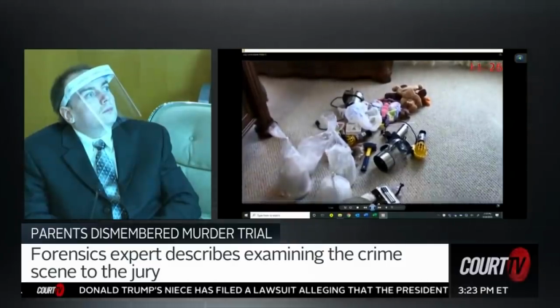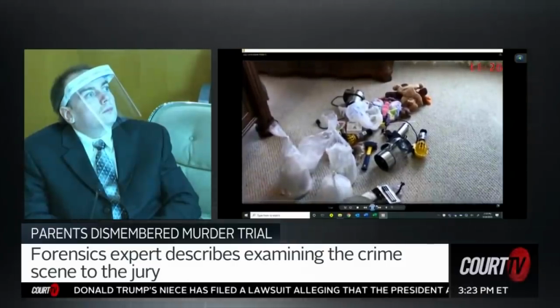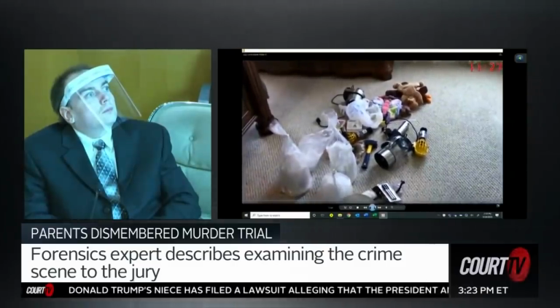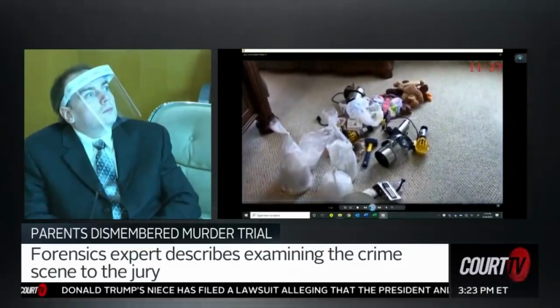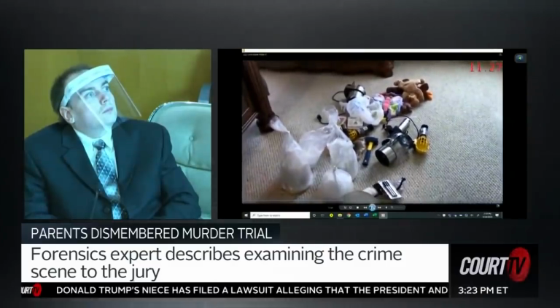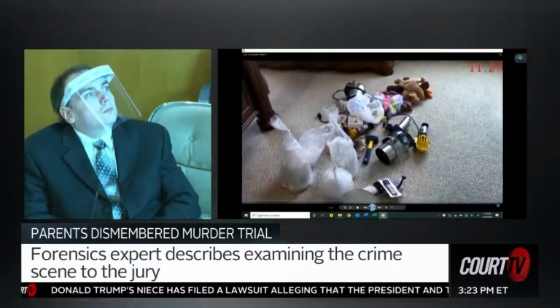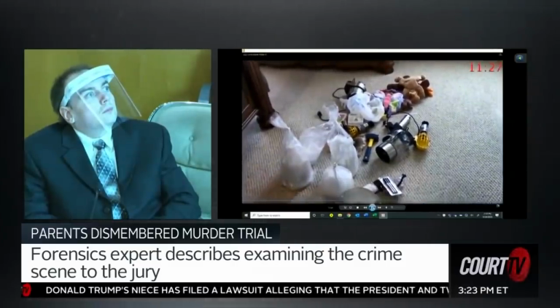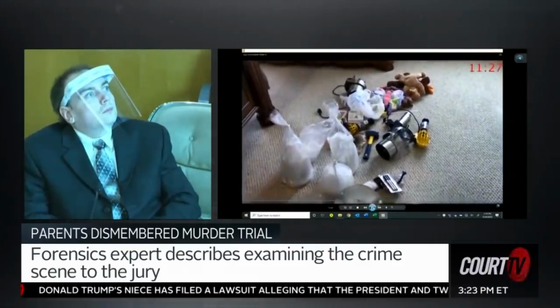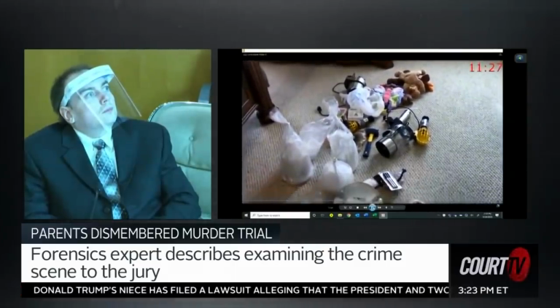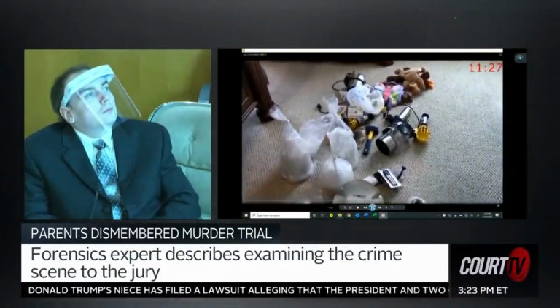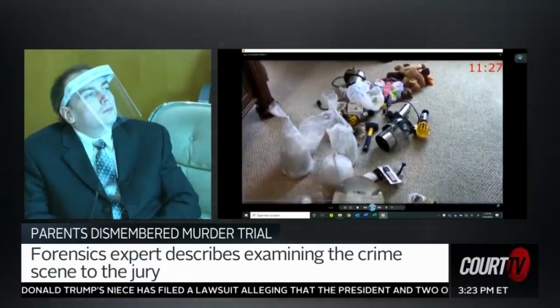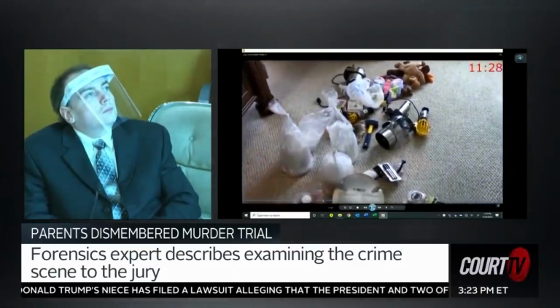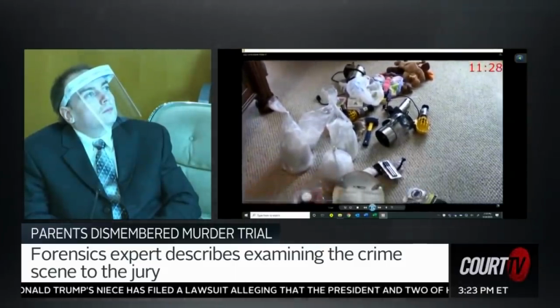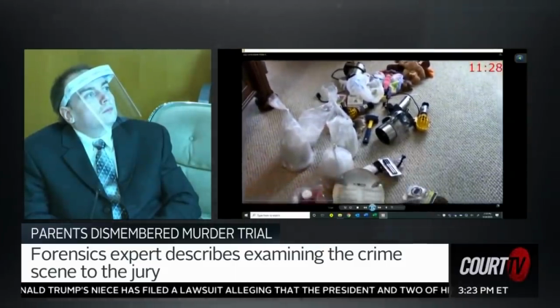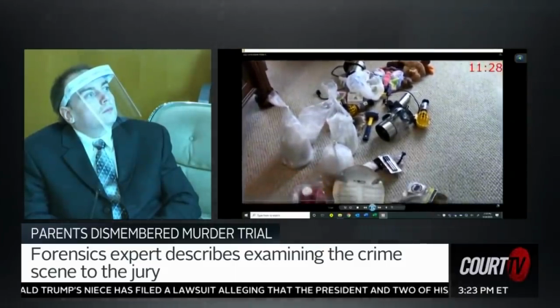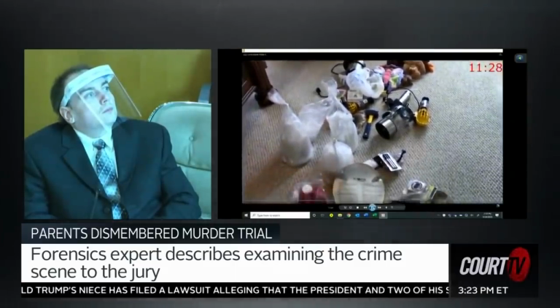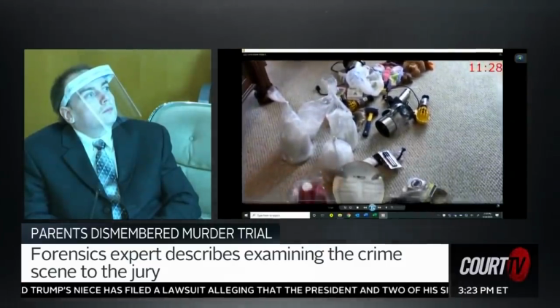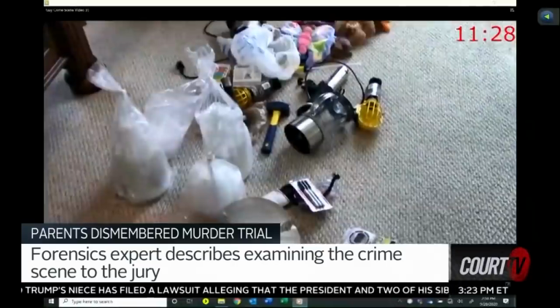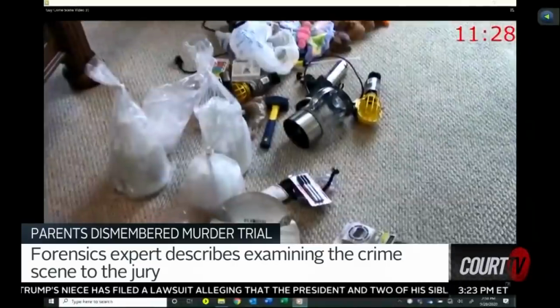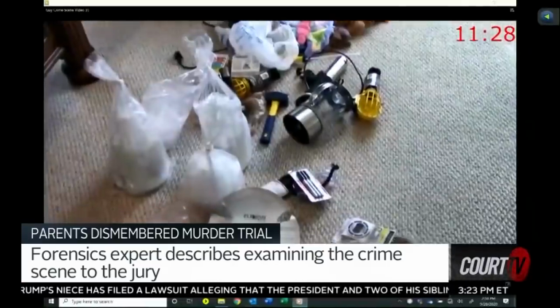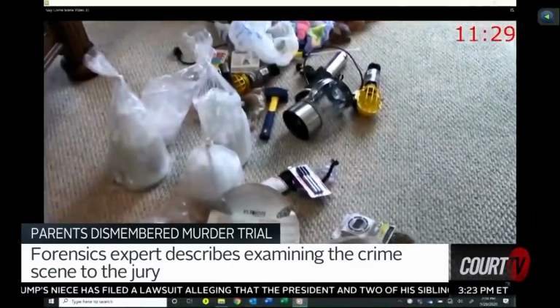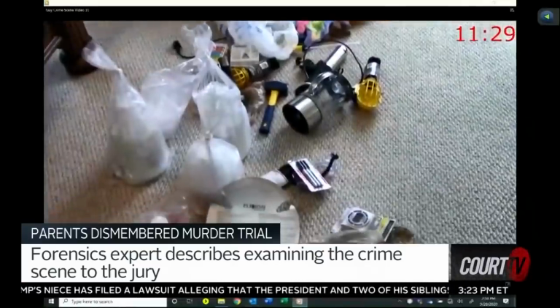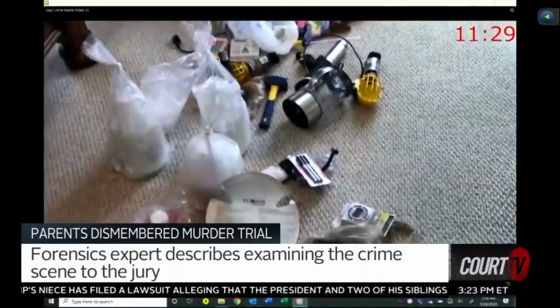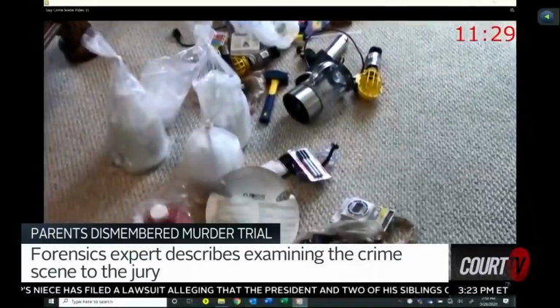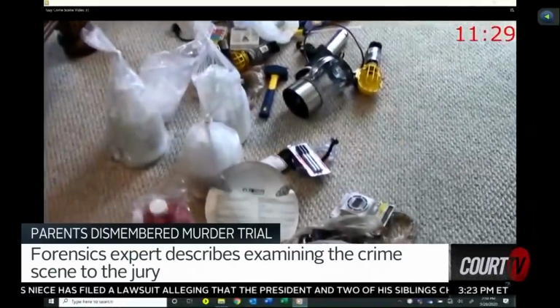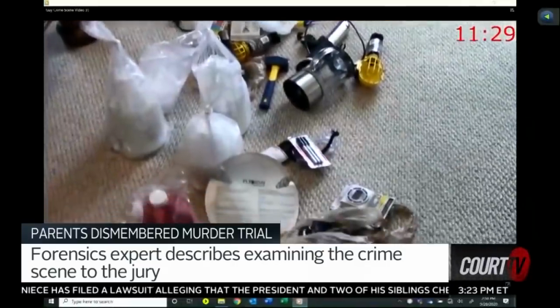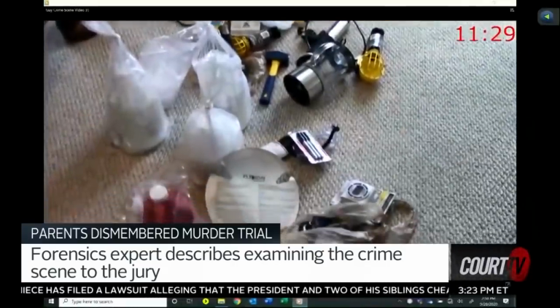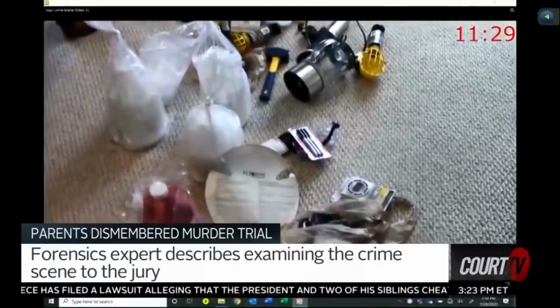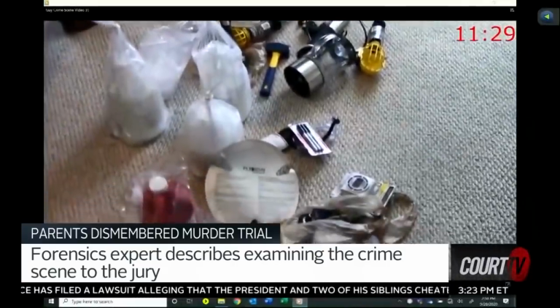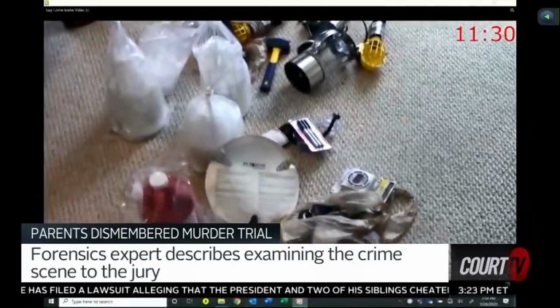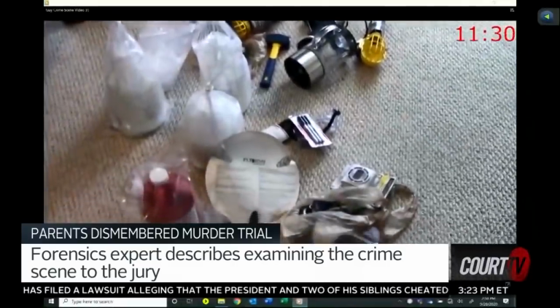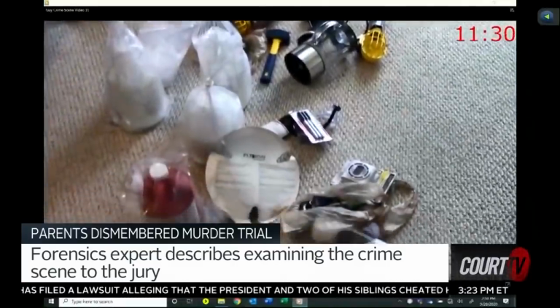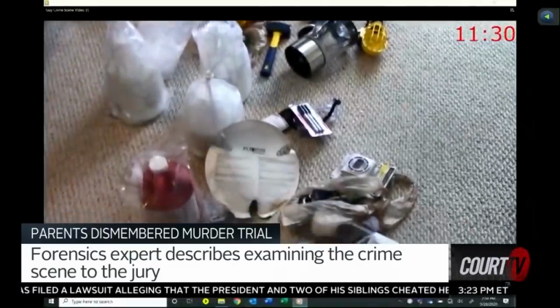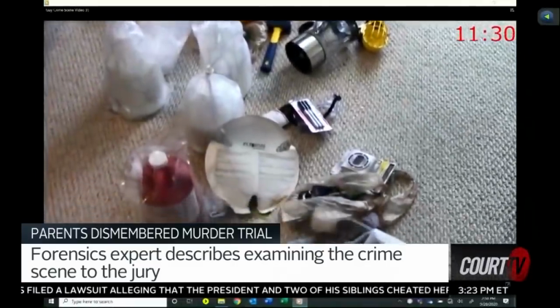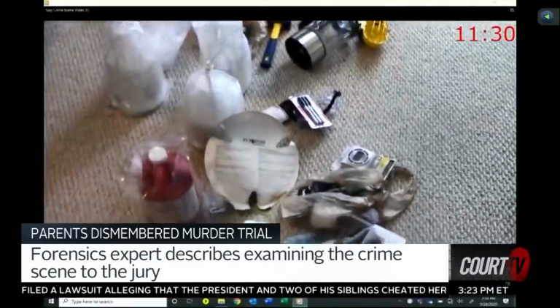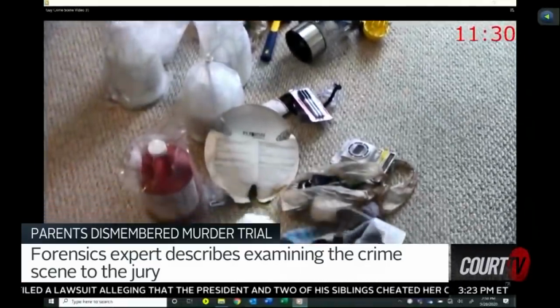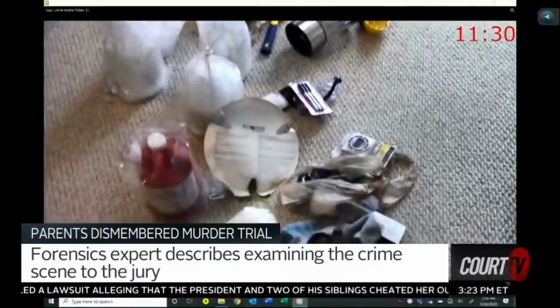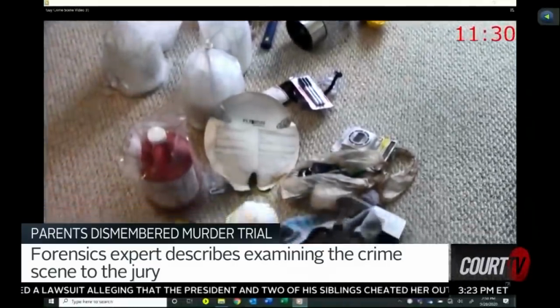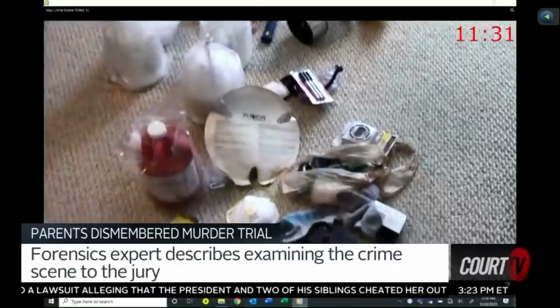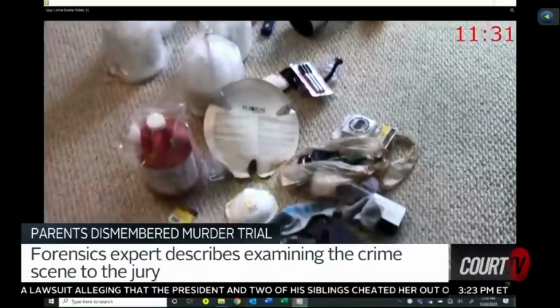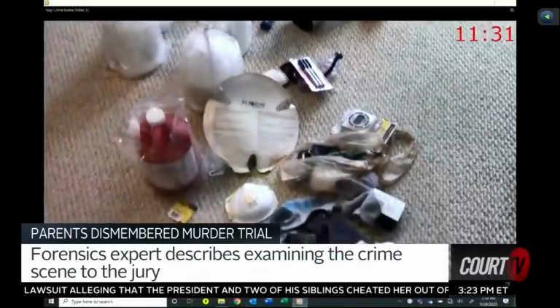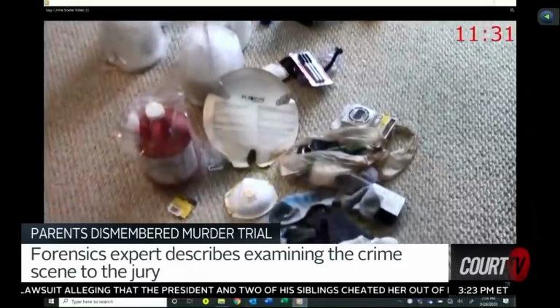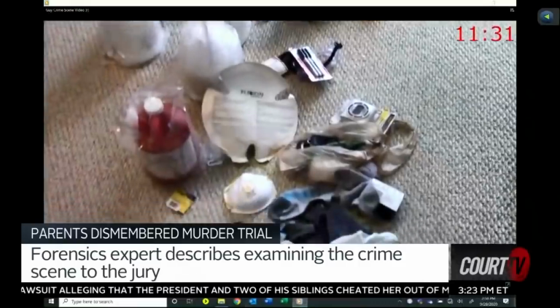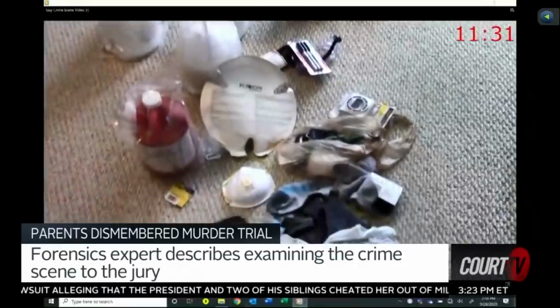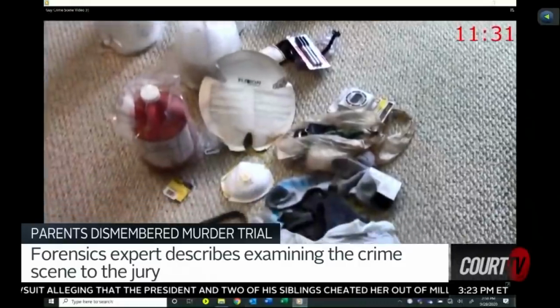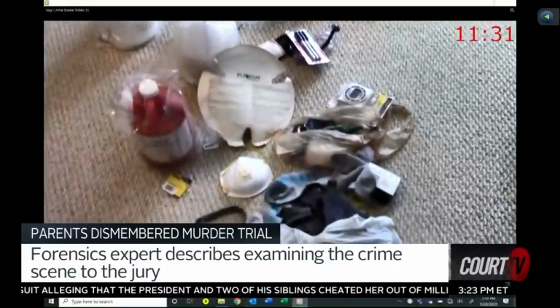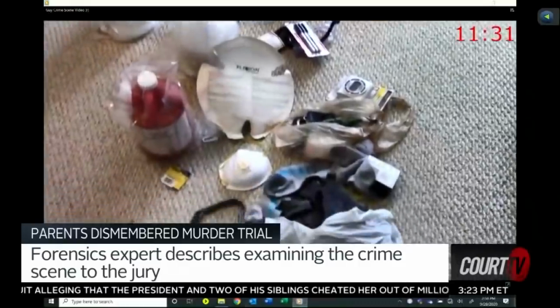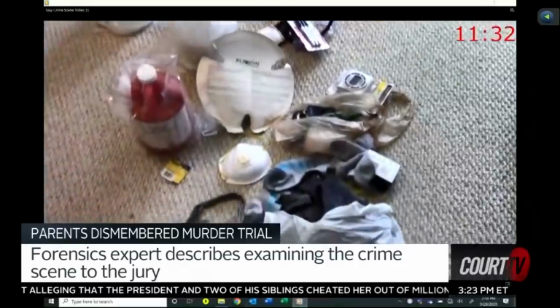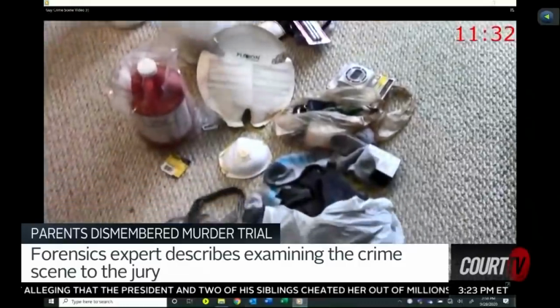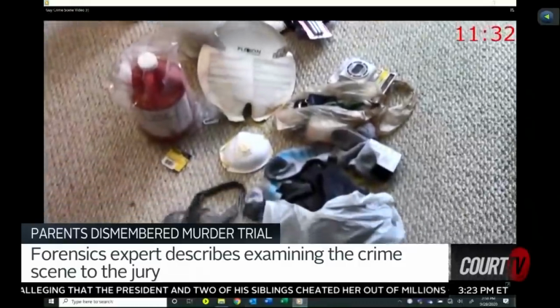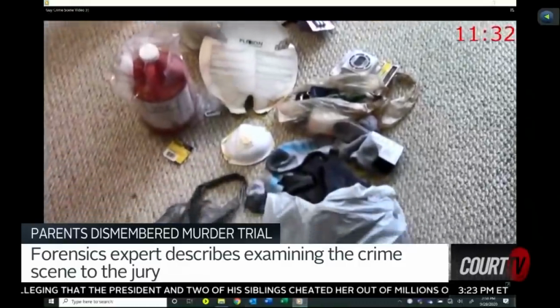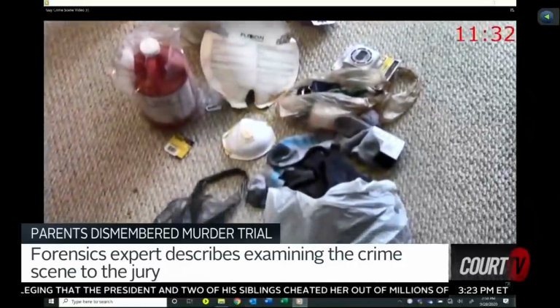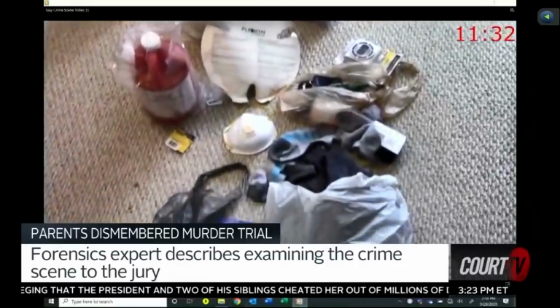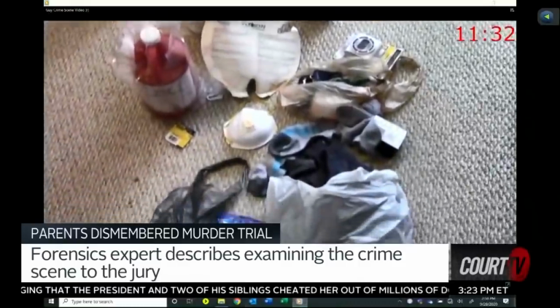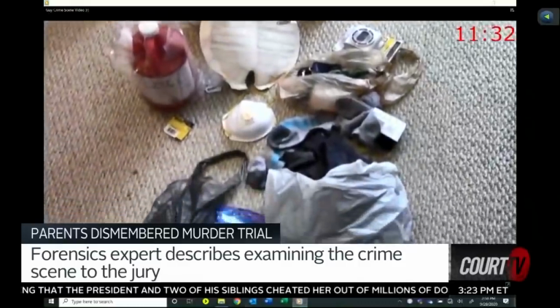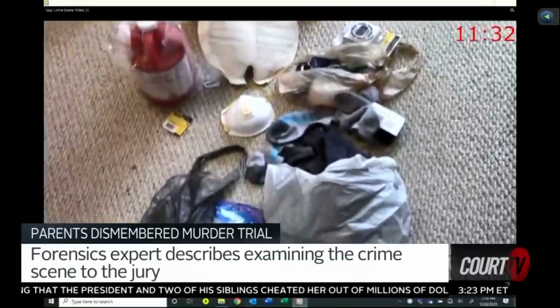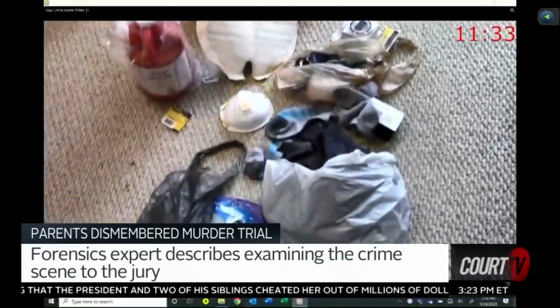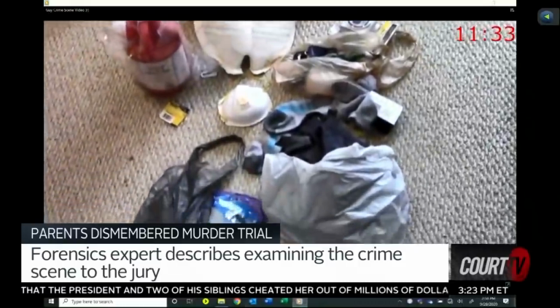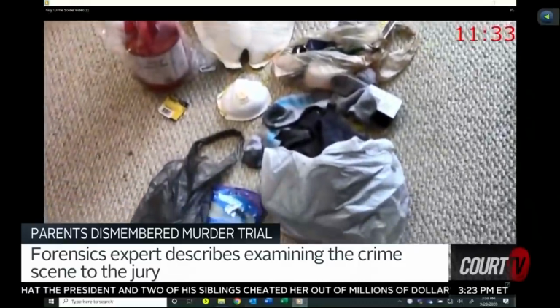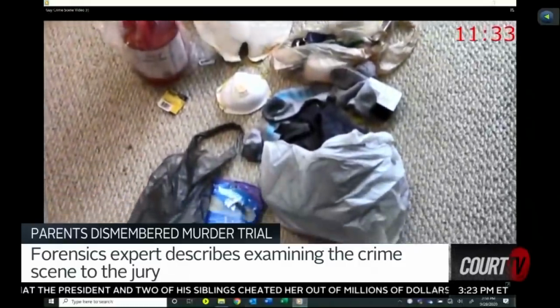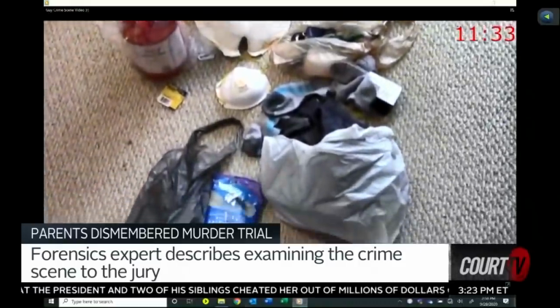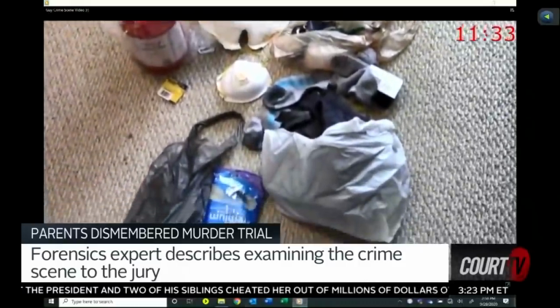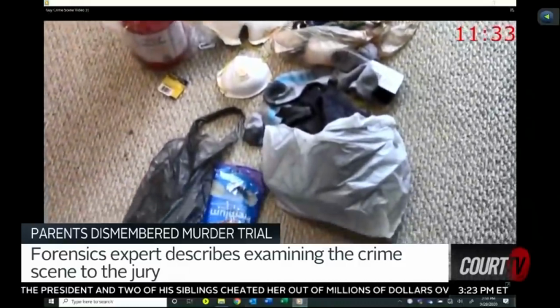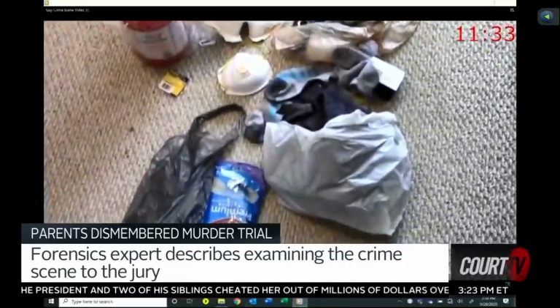You can see the bag moving right there and the breeze being put off from the heater. It was turned on very — I think at the highest setting it could go.